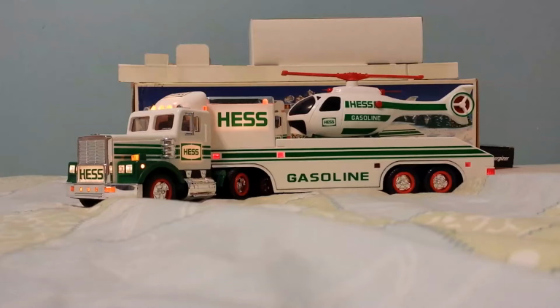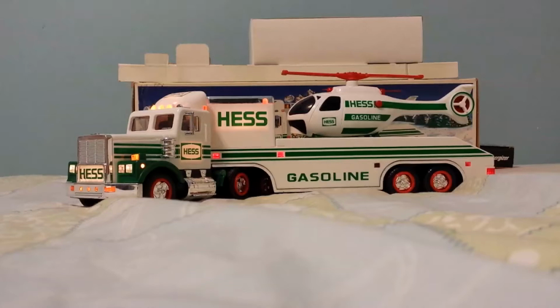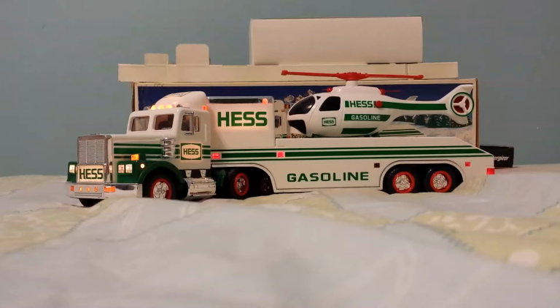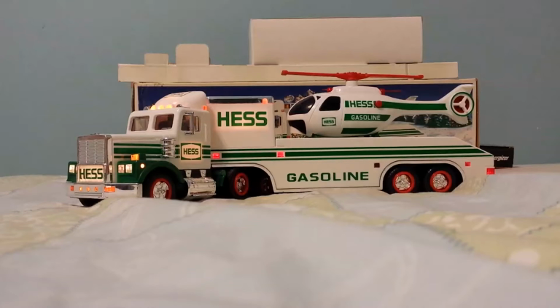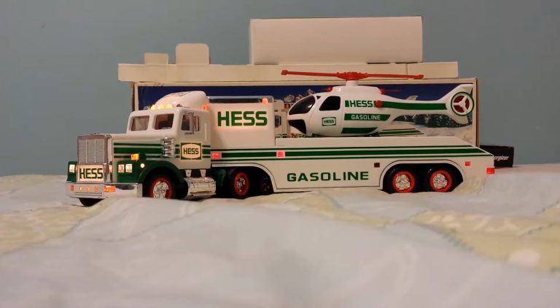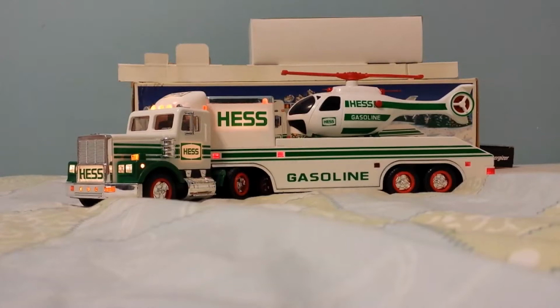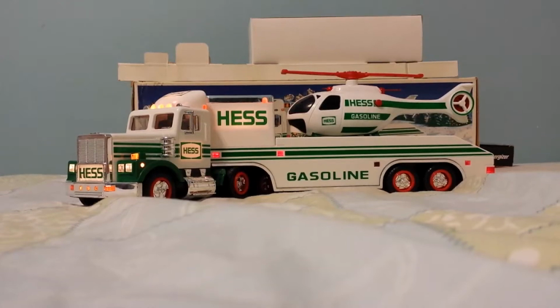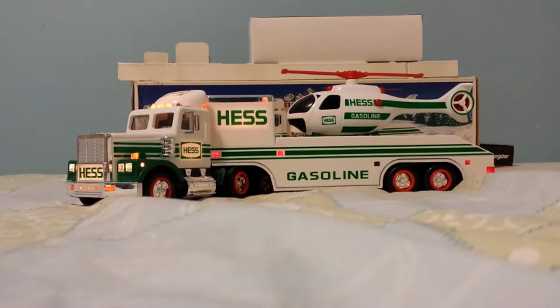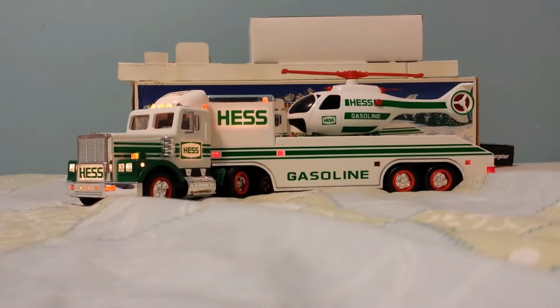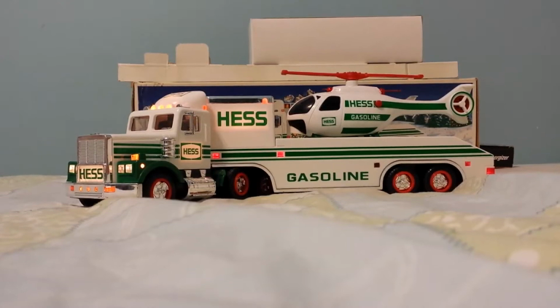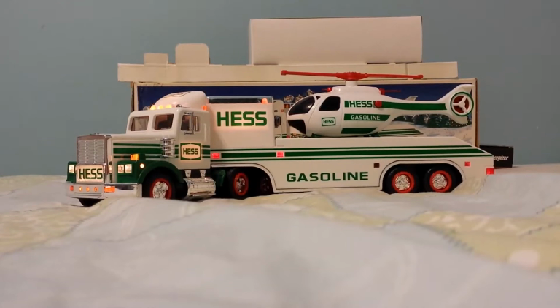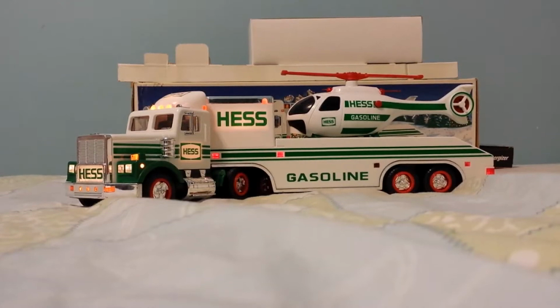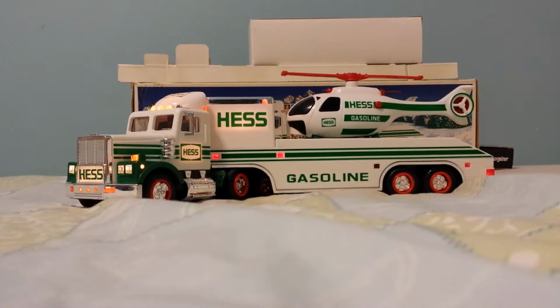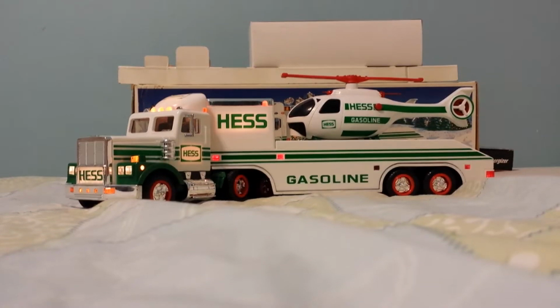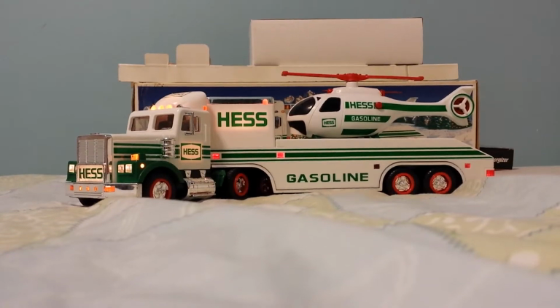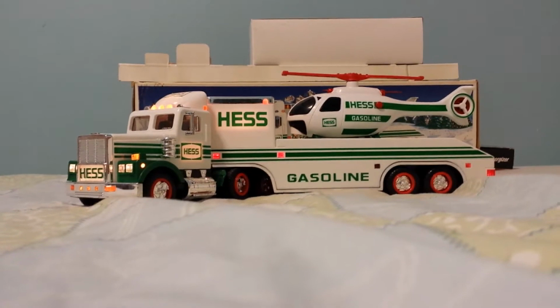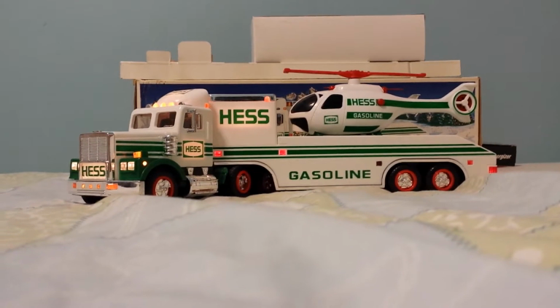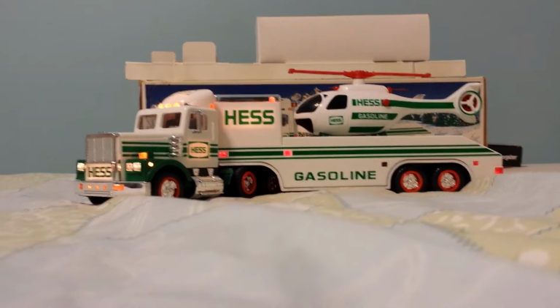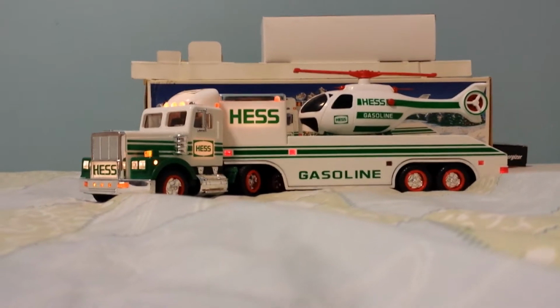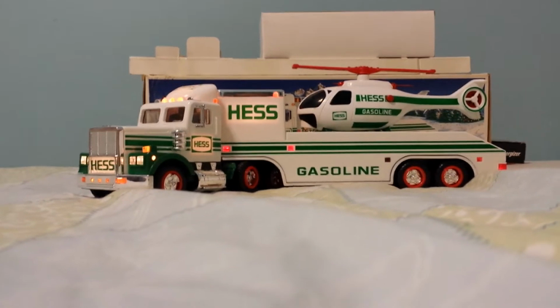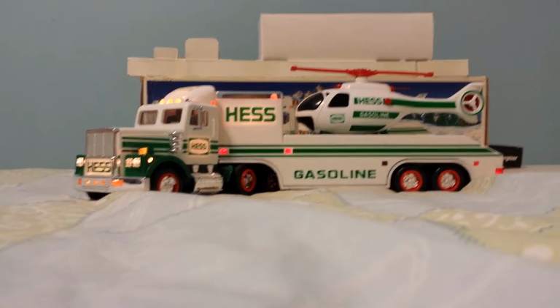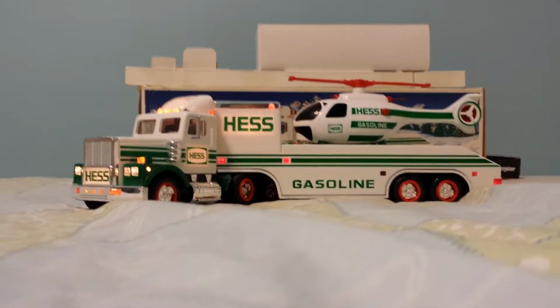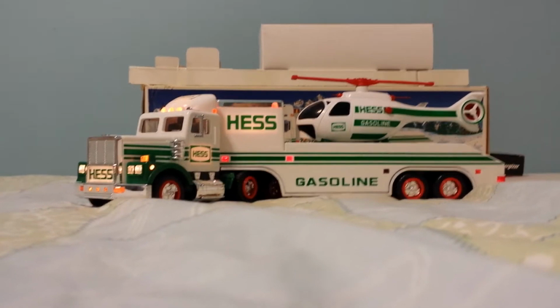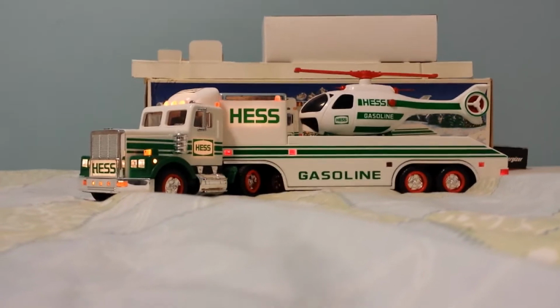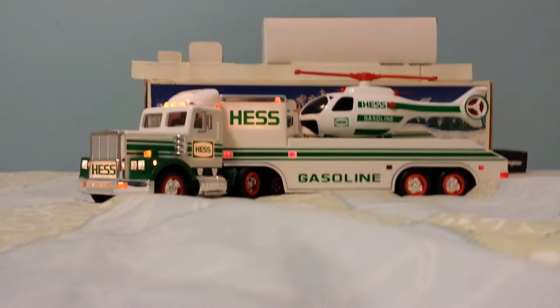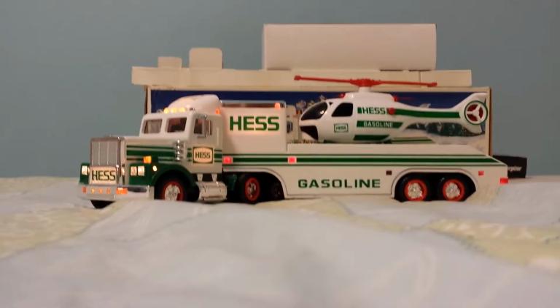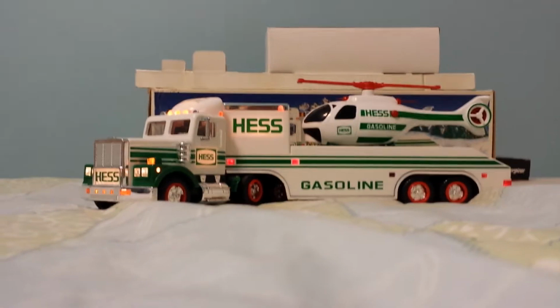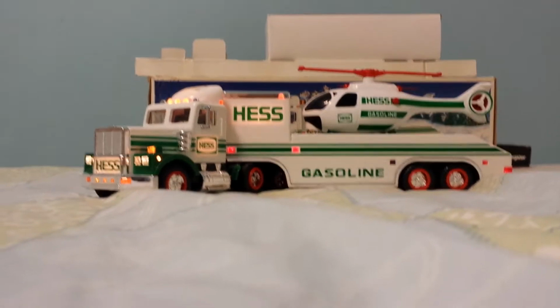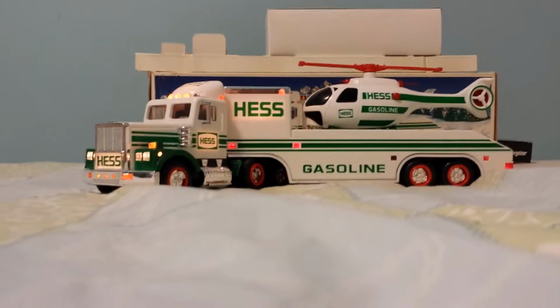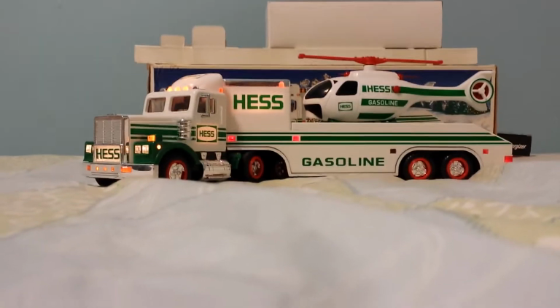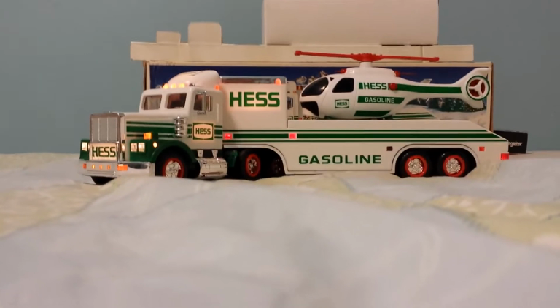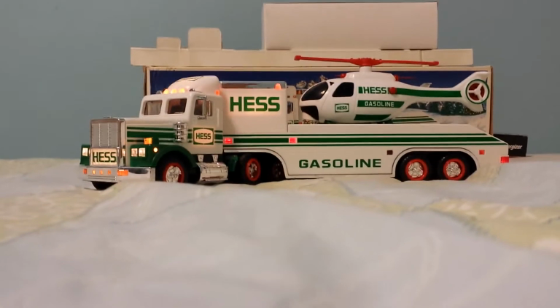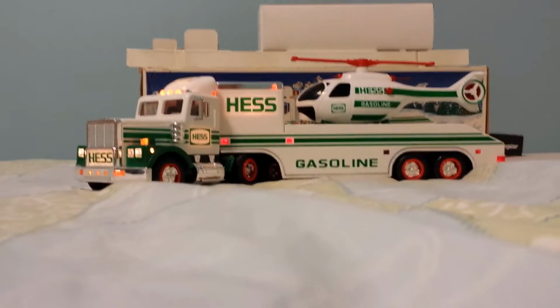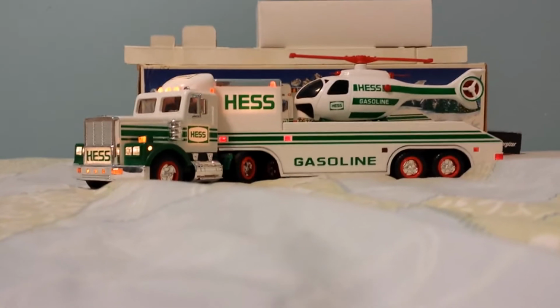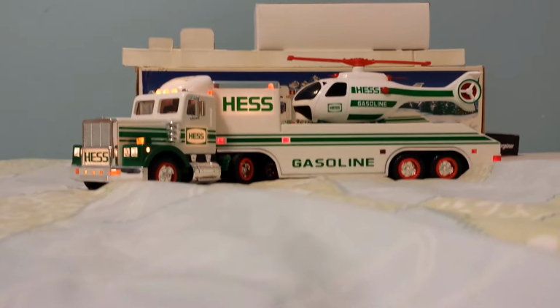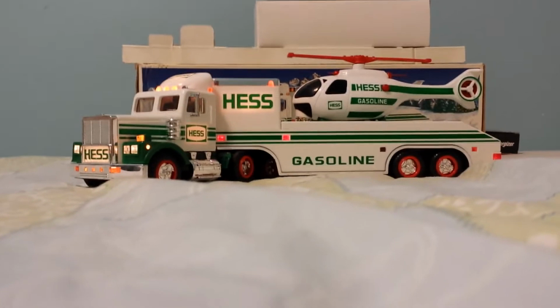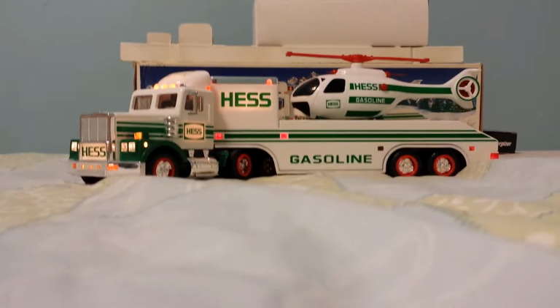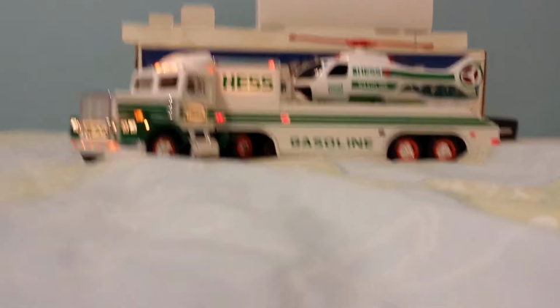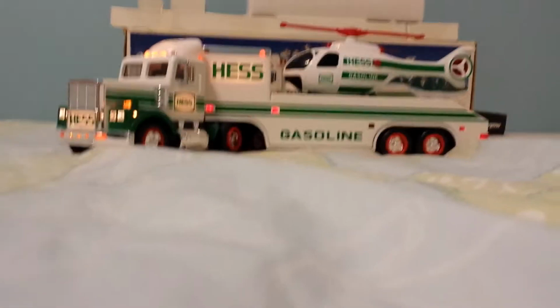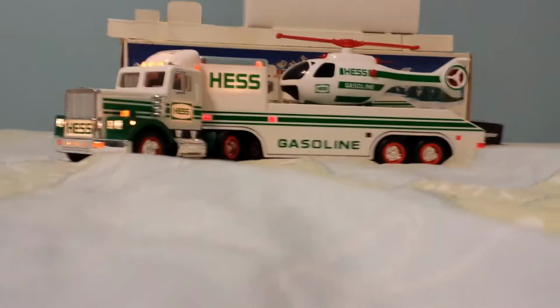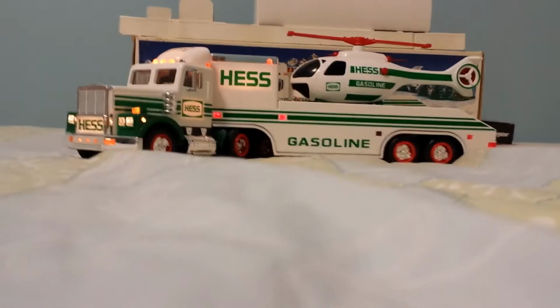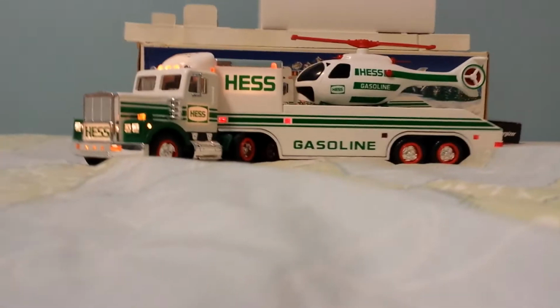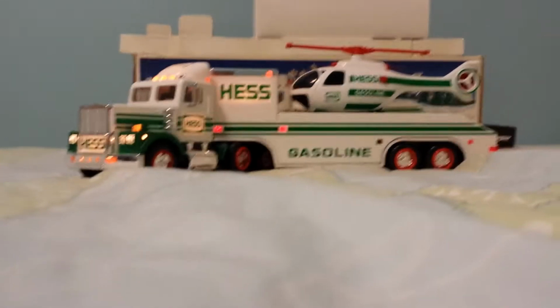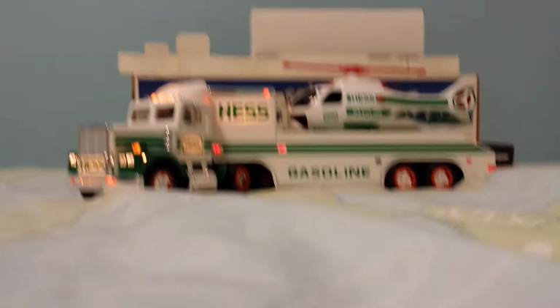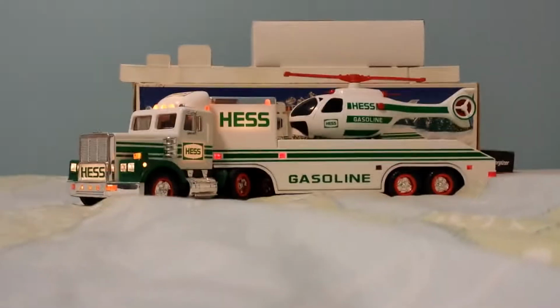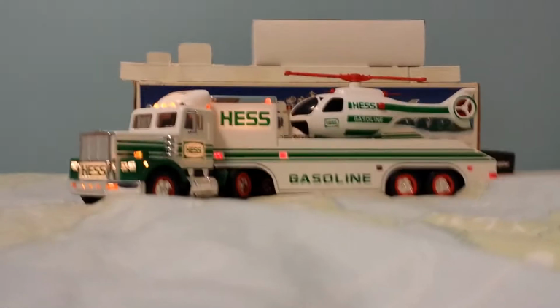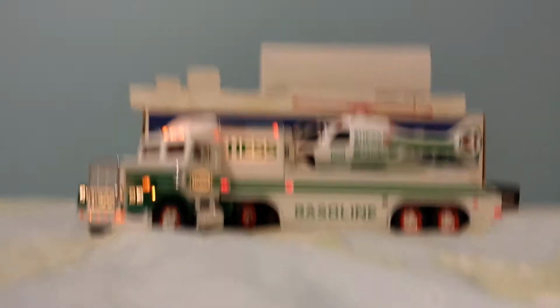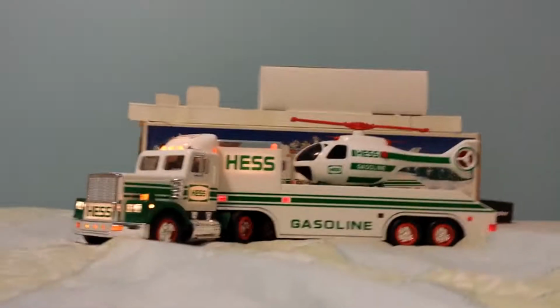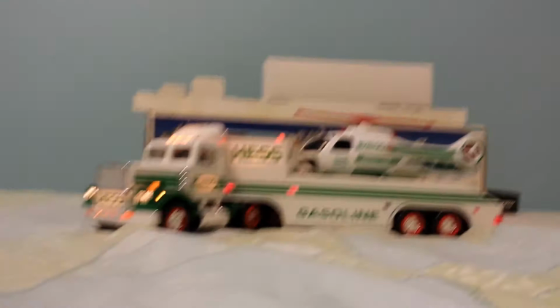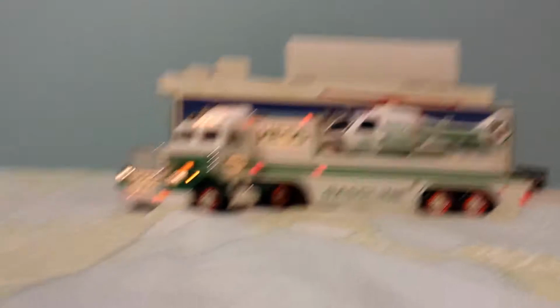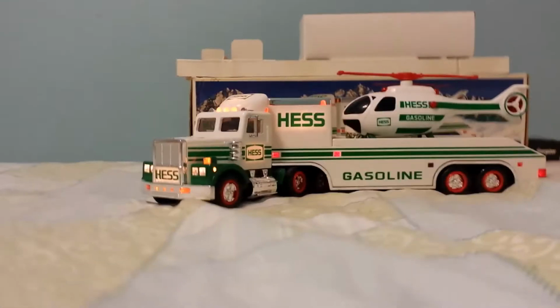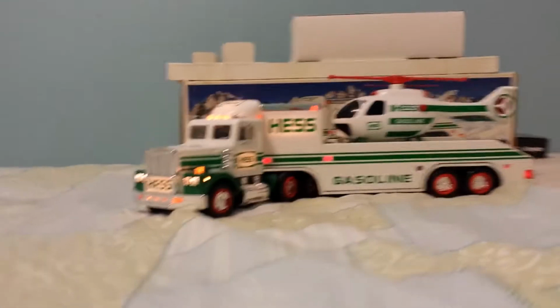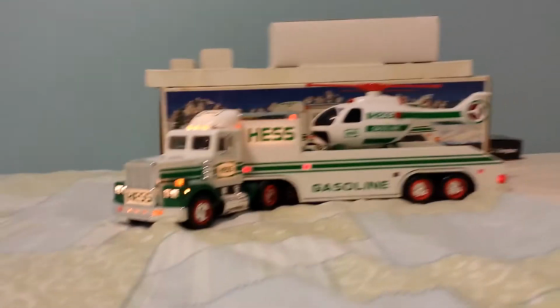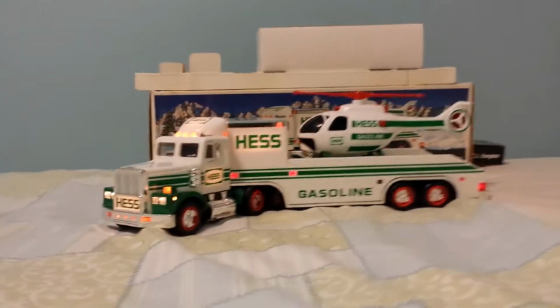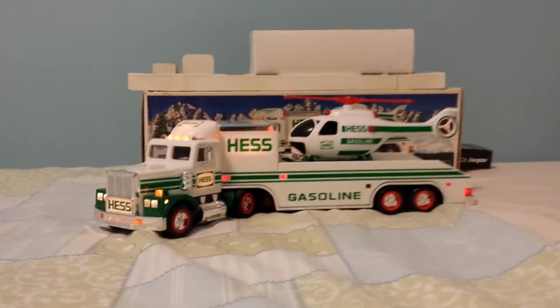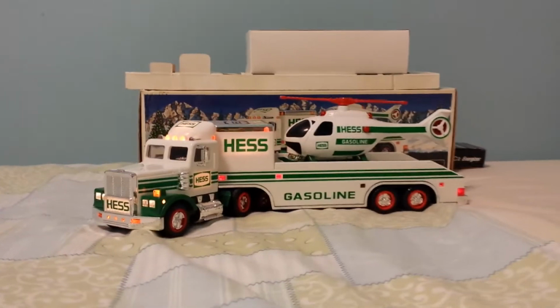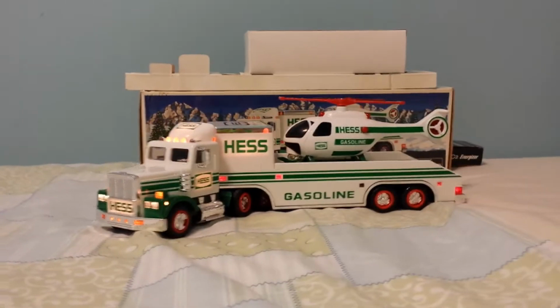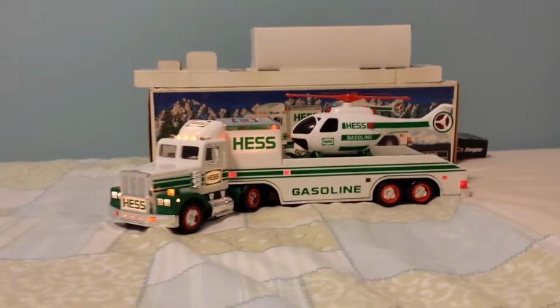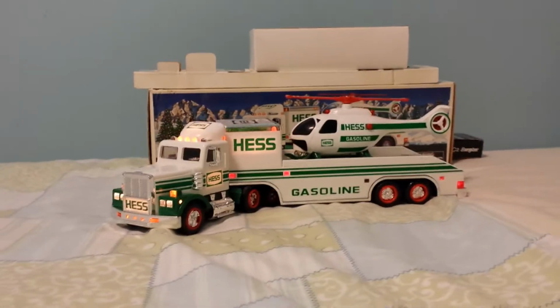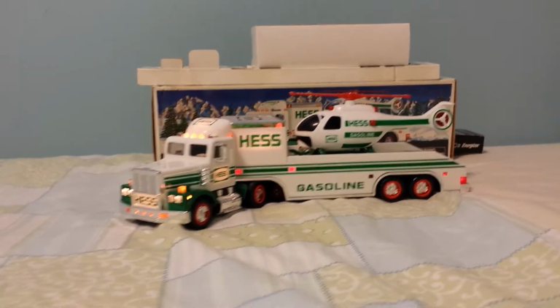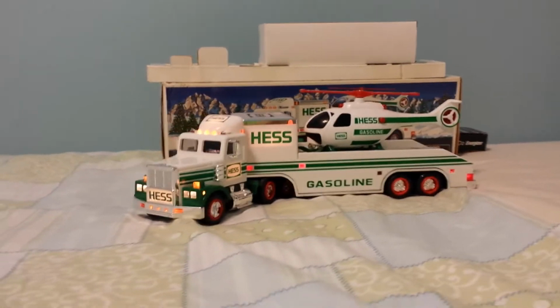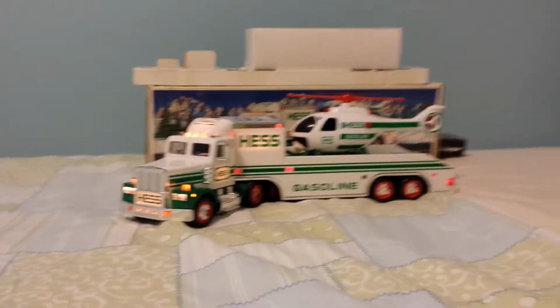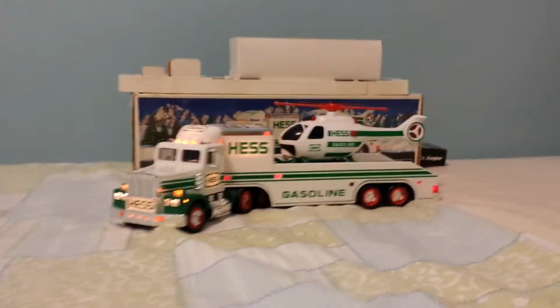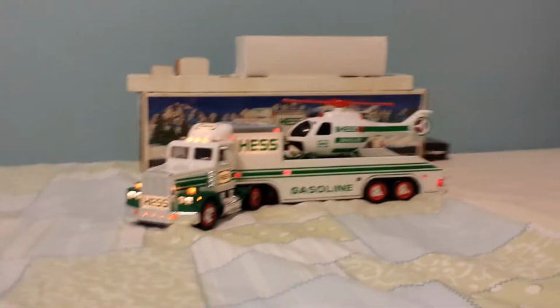Hey guys, this will be a review on the 1995 Hess truck with a helicopter on it, and here we go.